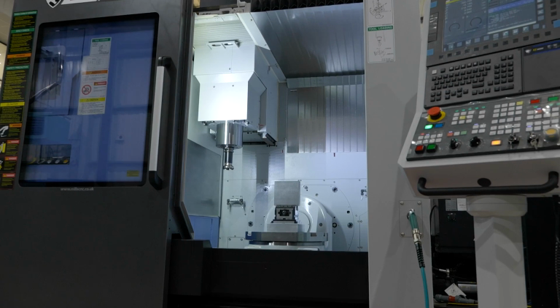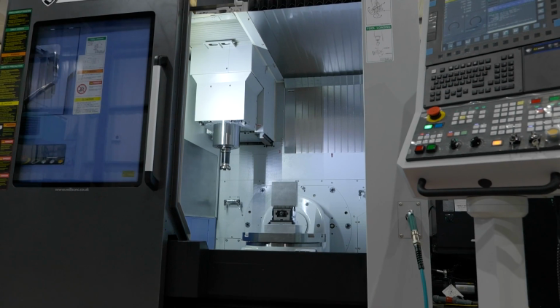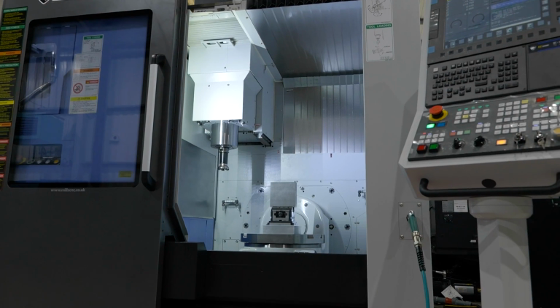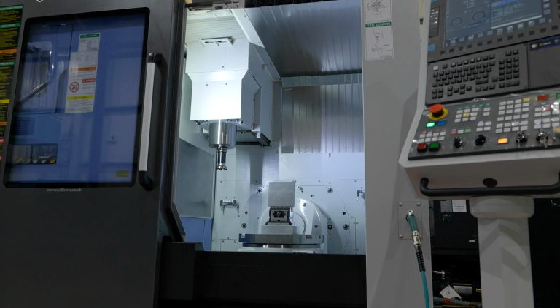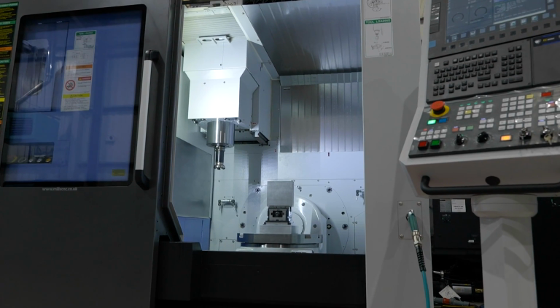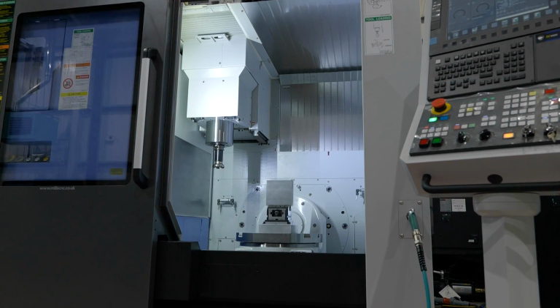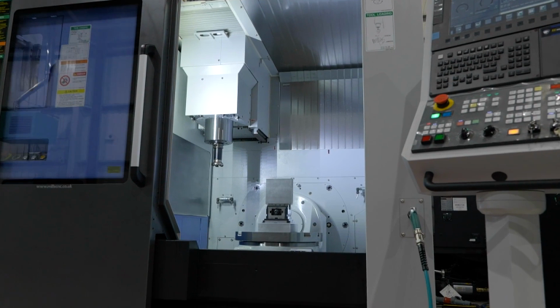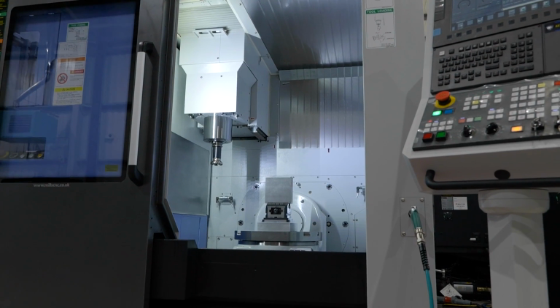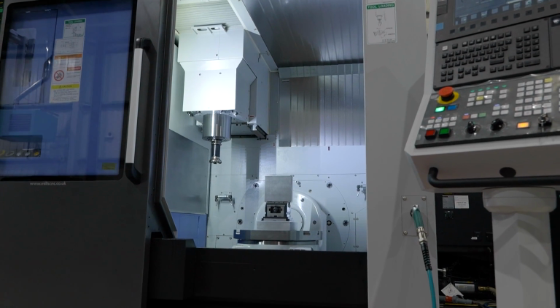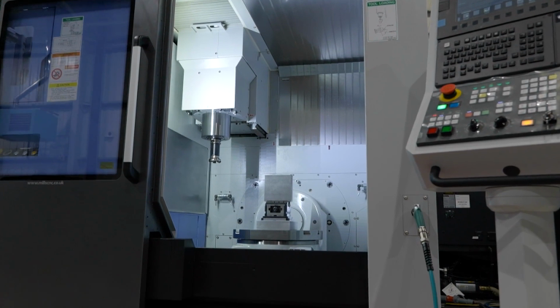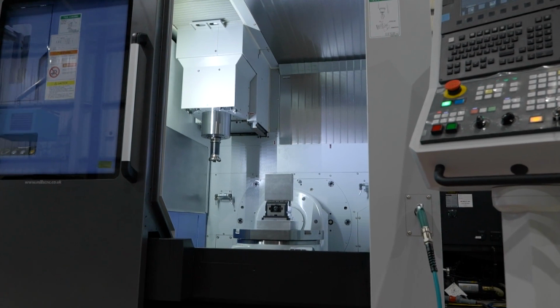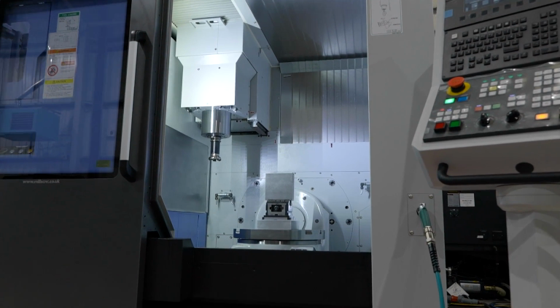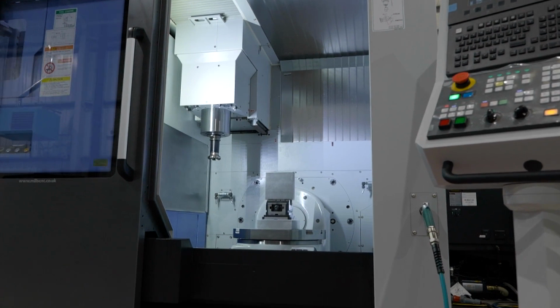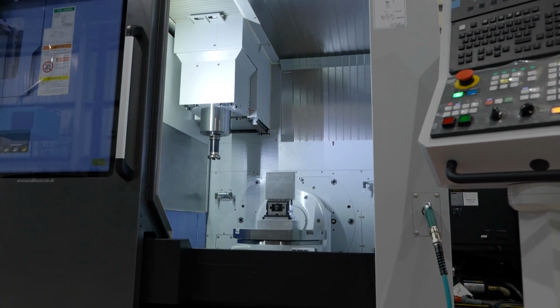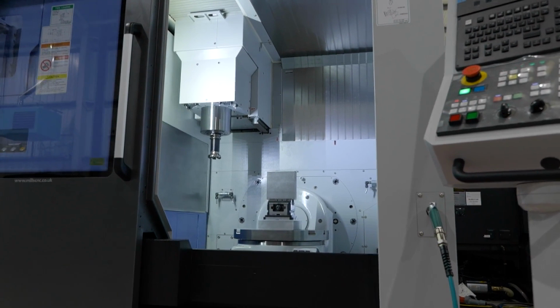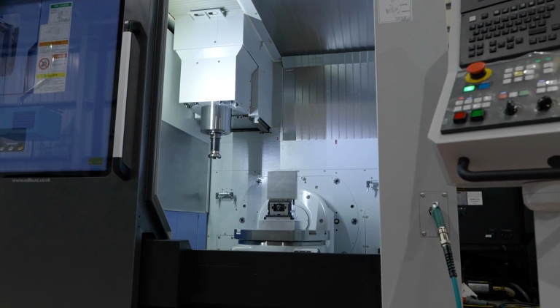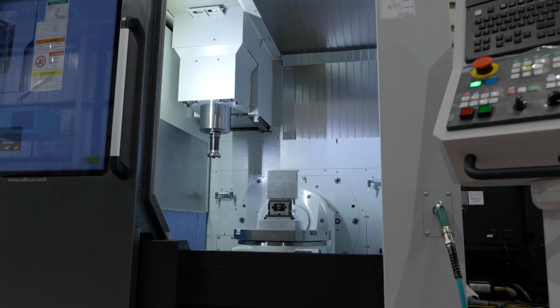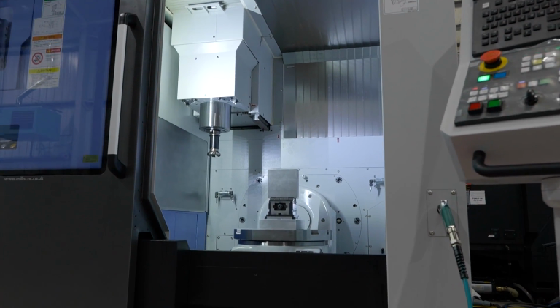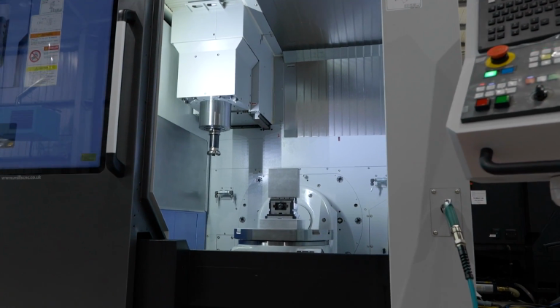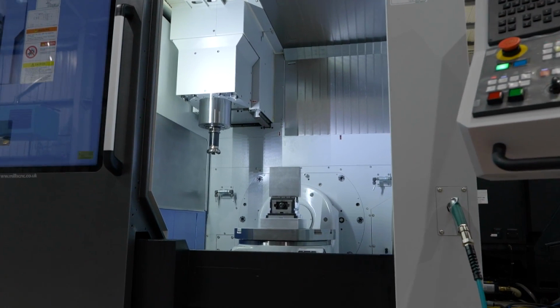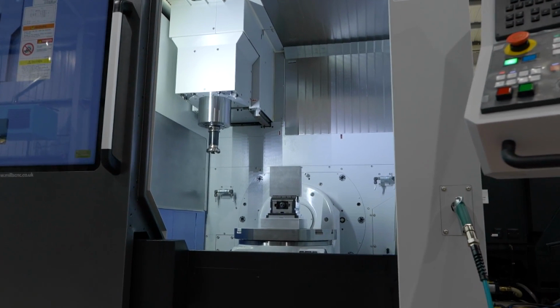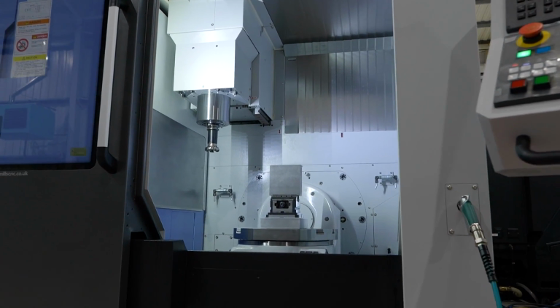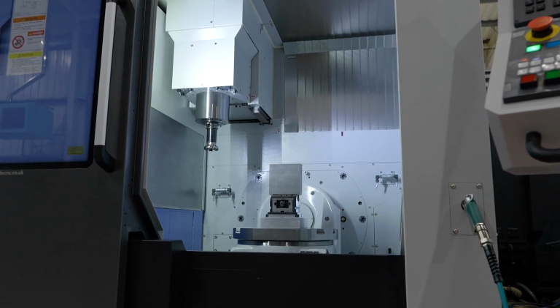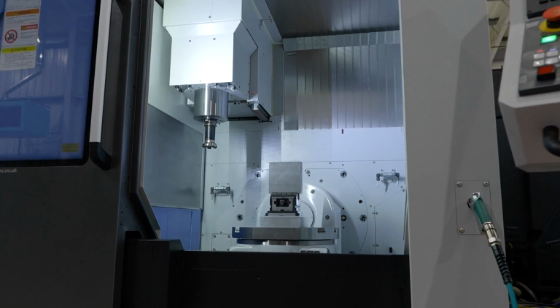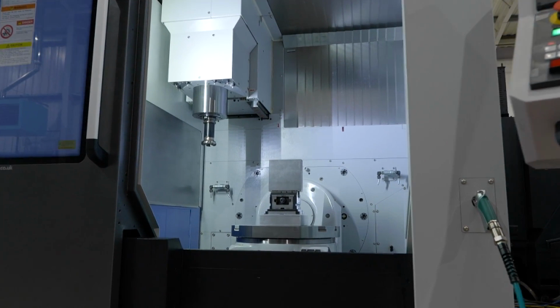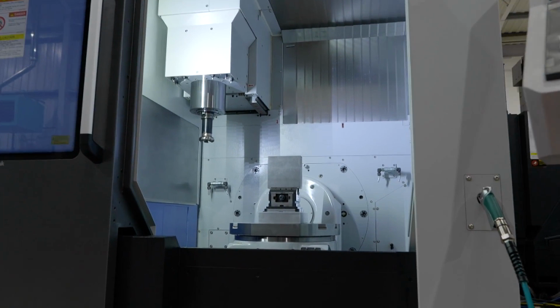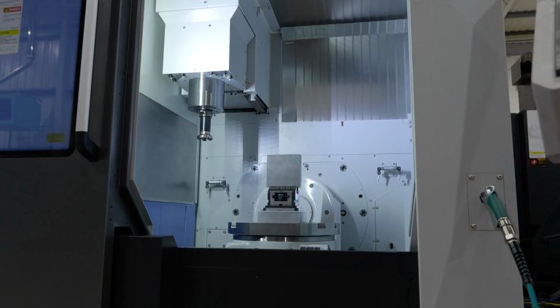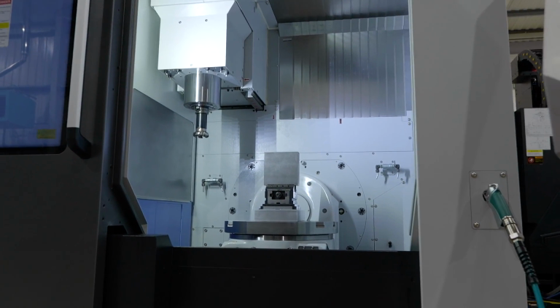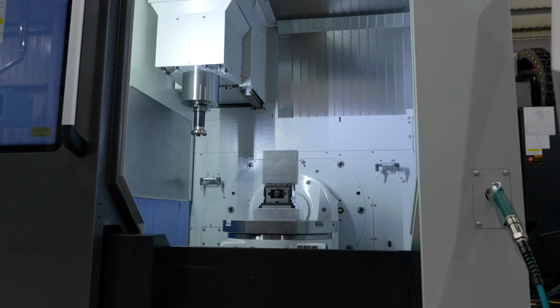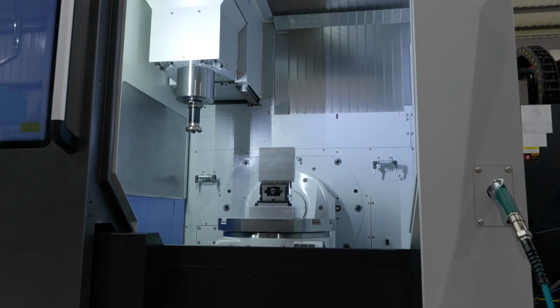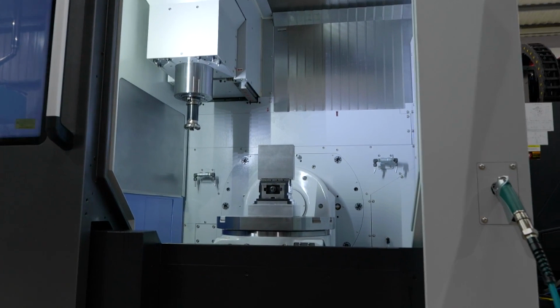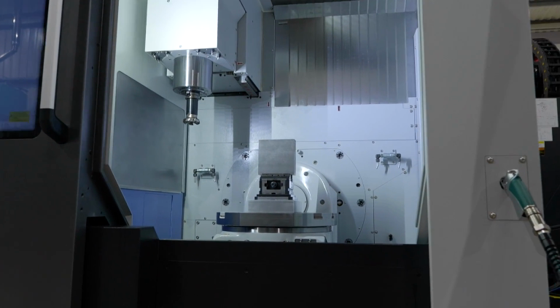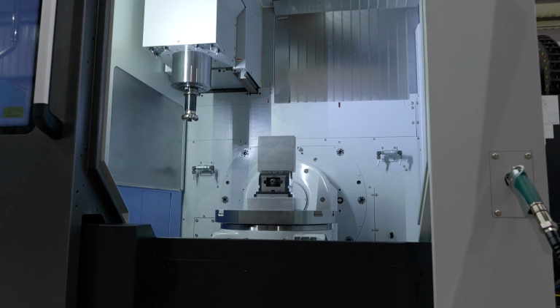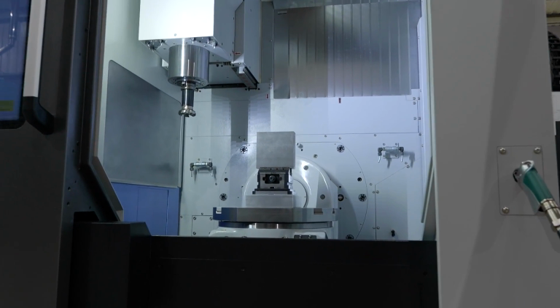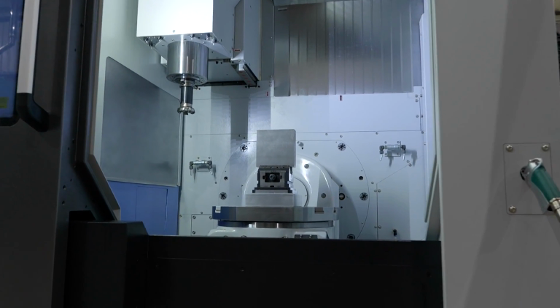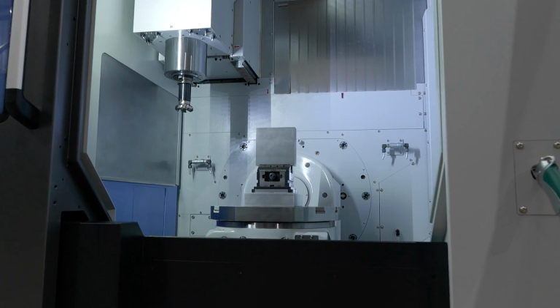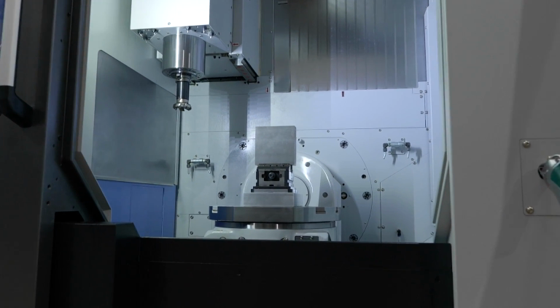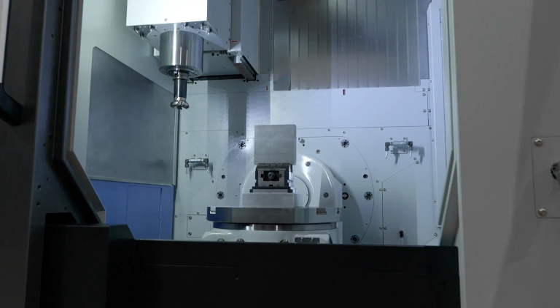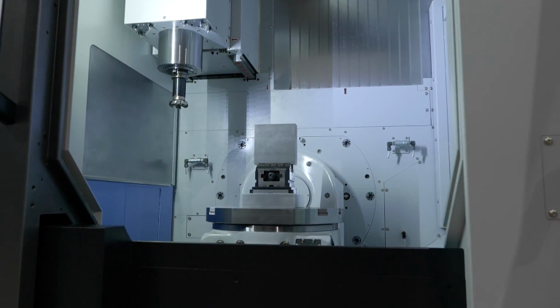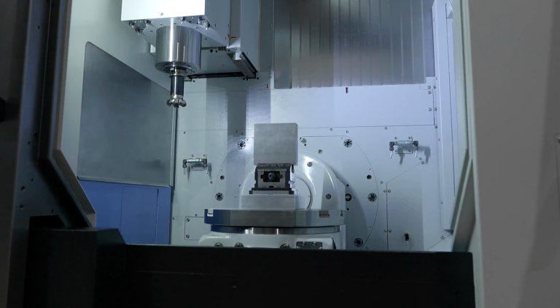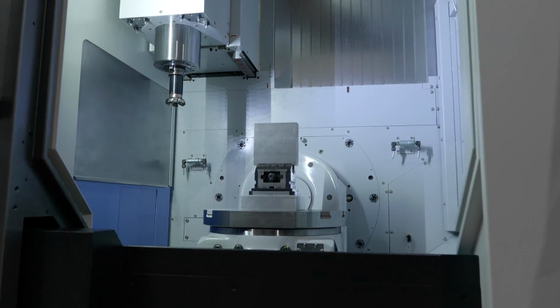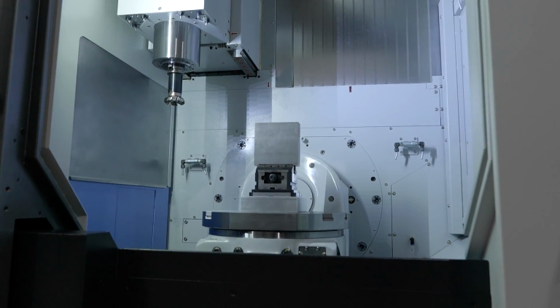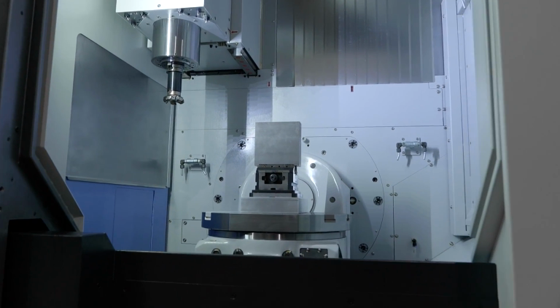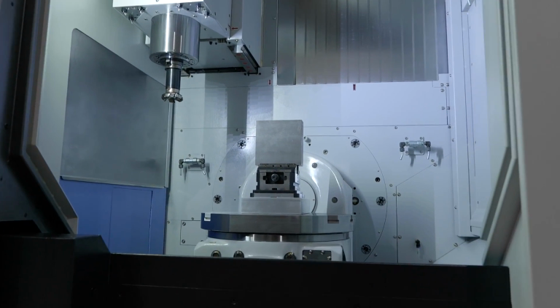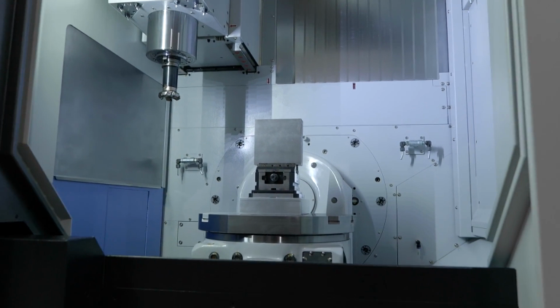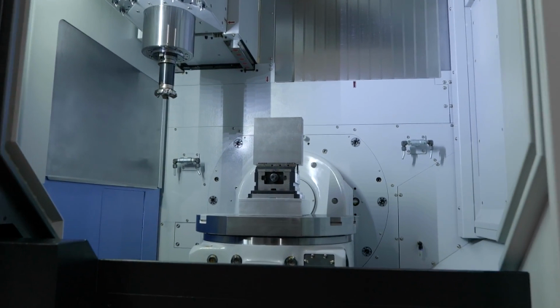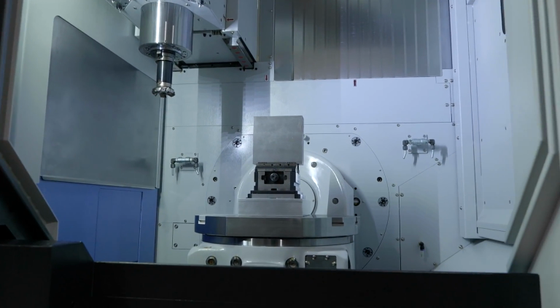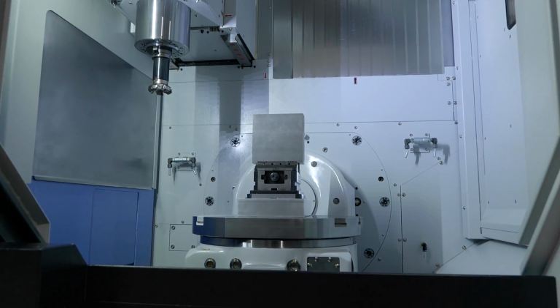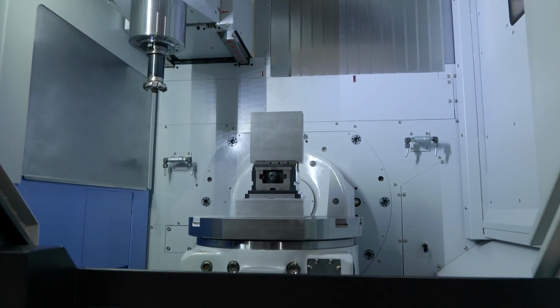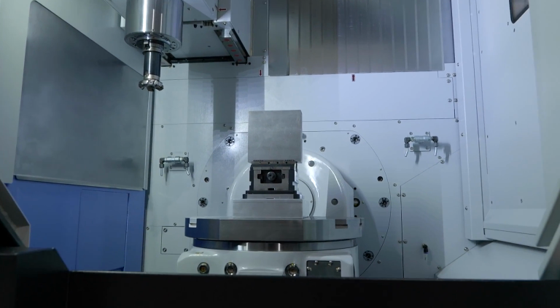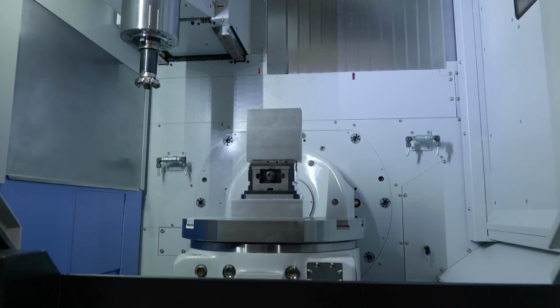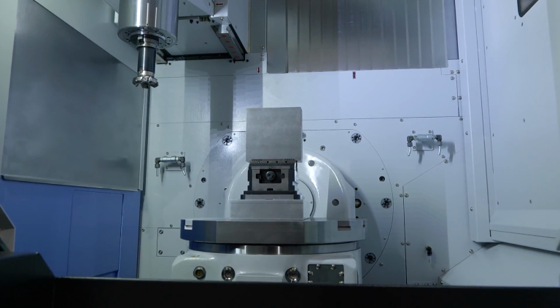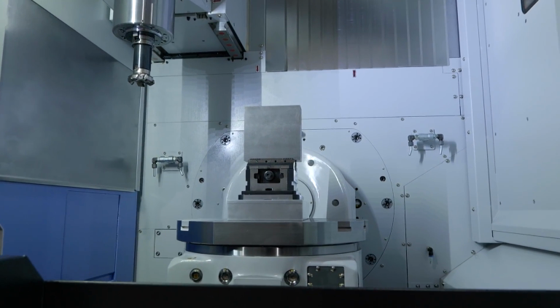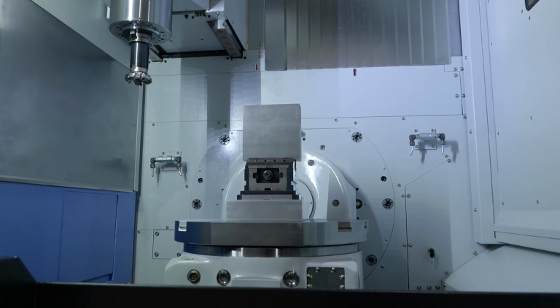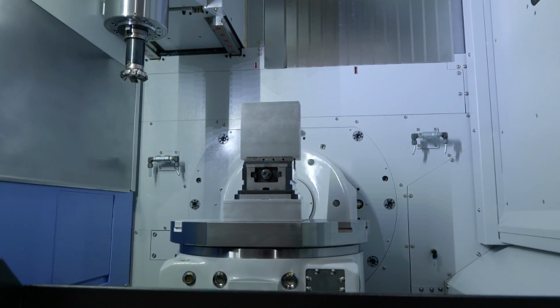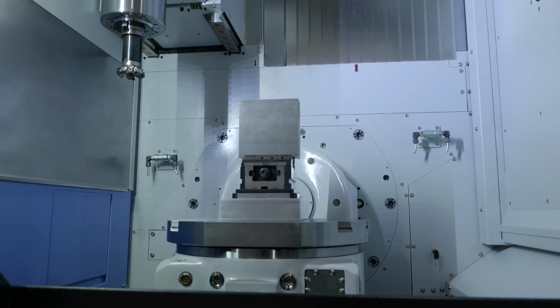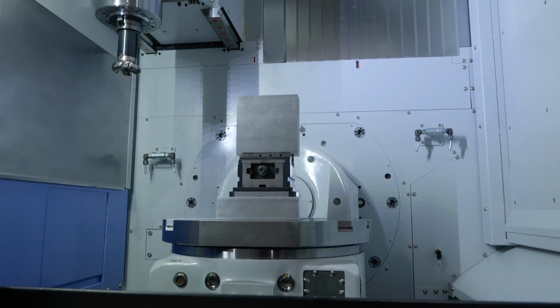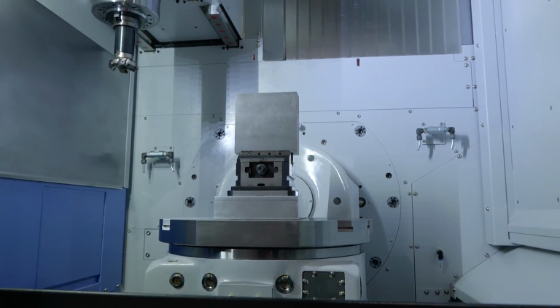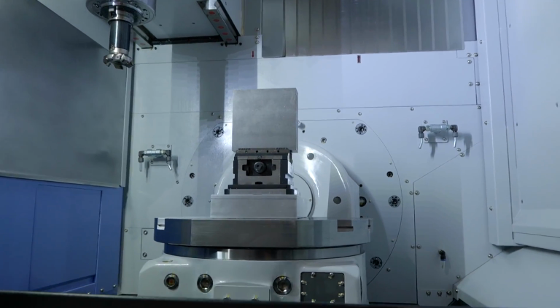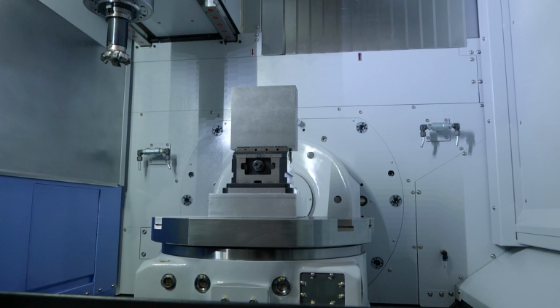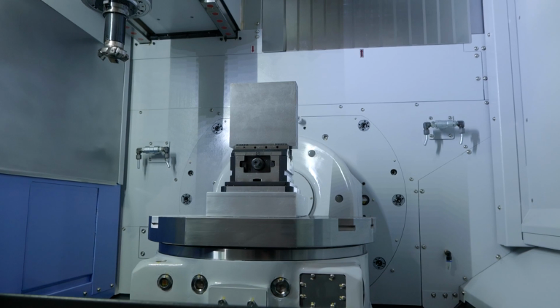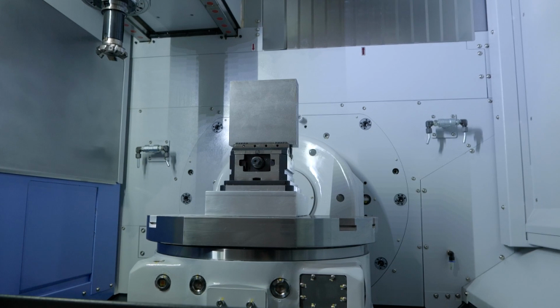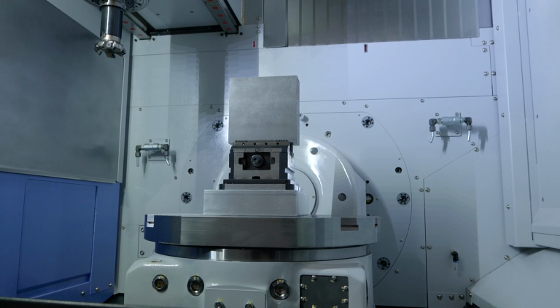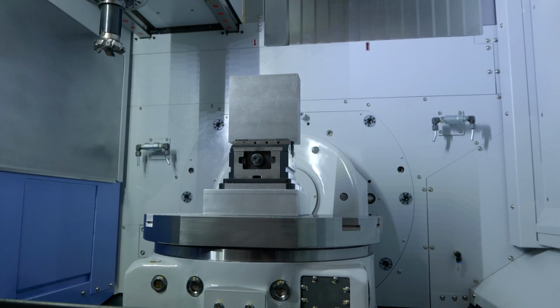For a lot of subcontractors out there that are struggling for space and want to invest in five axis, this is a good option for them.